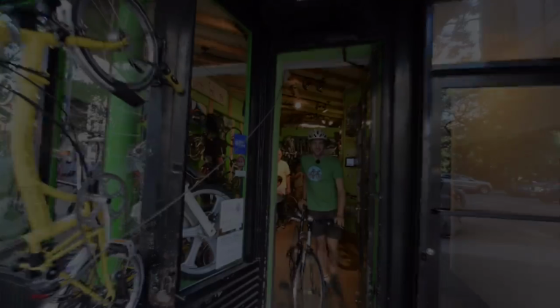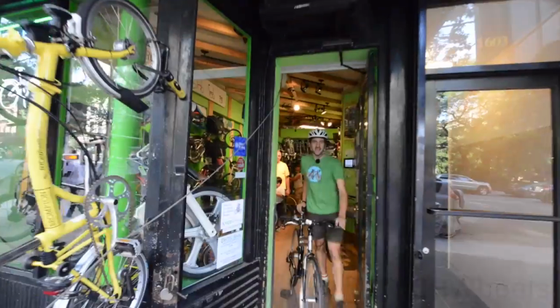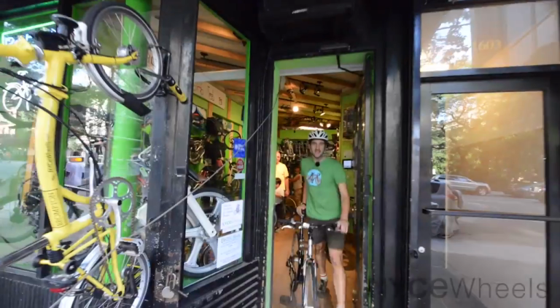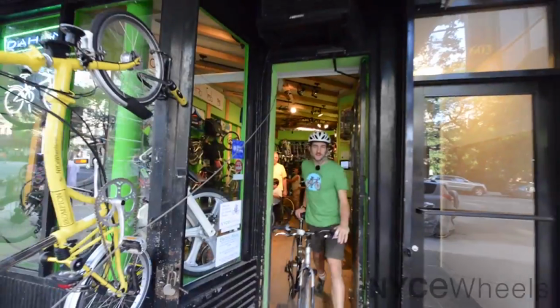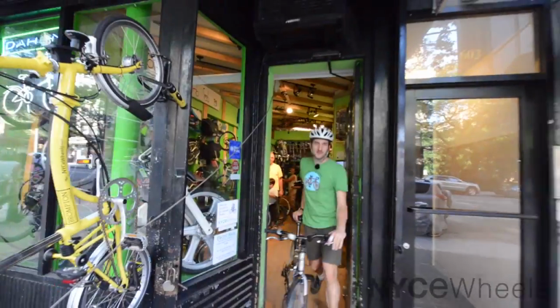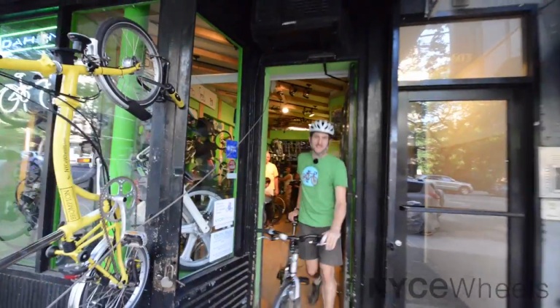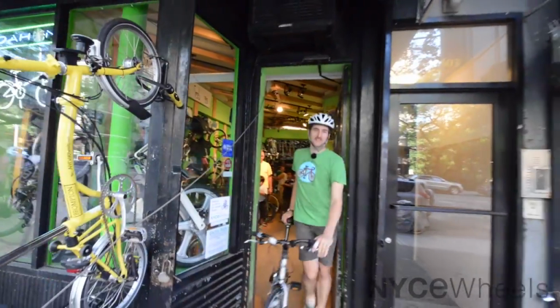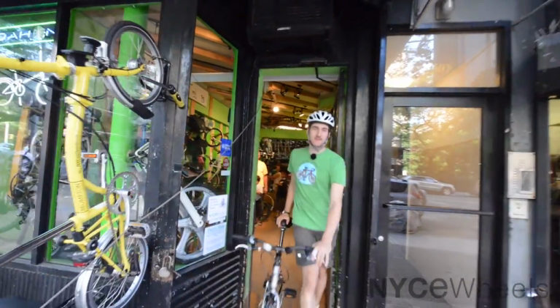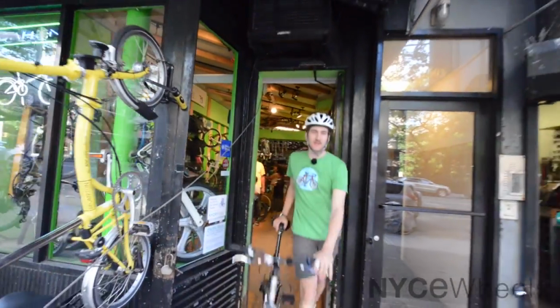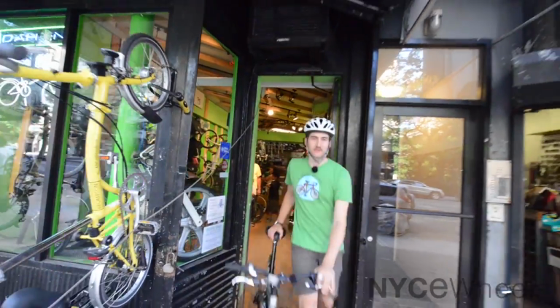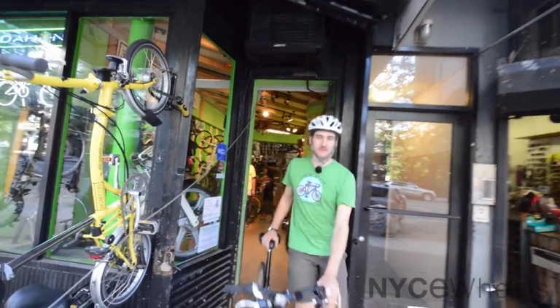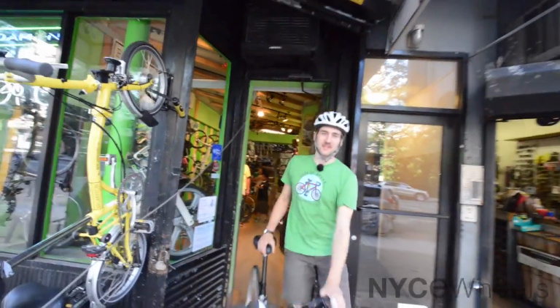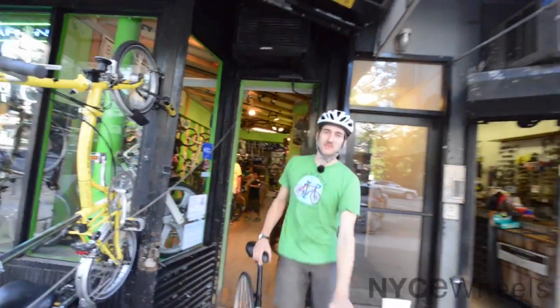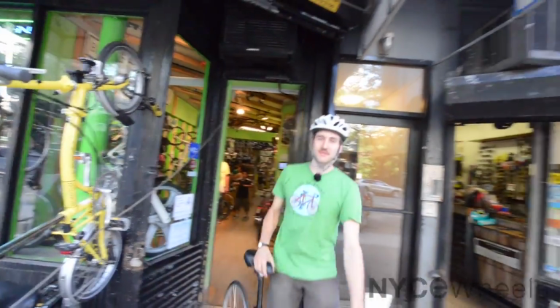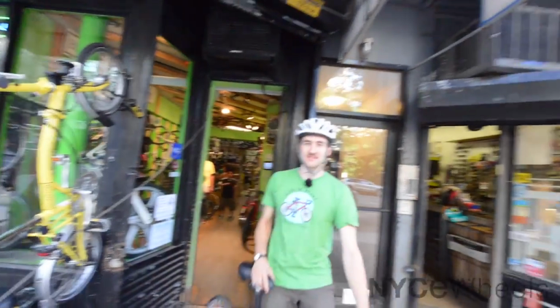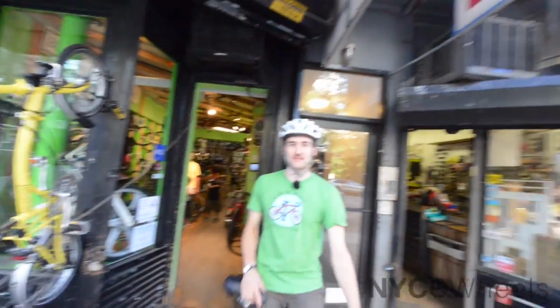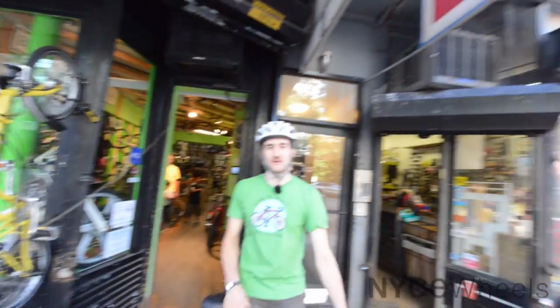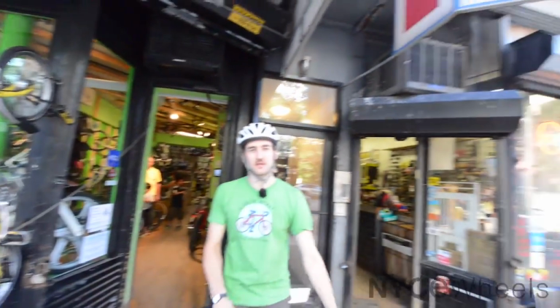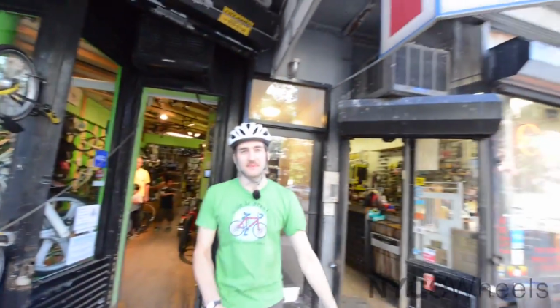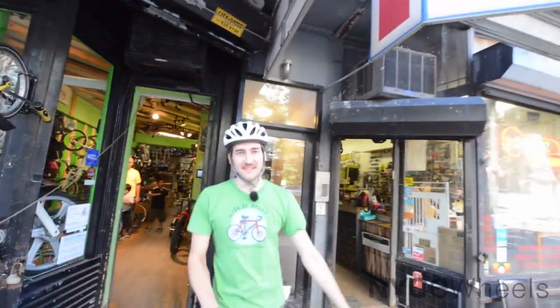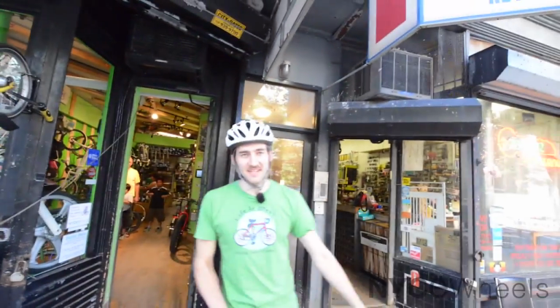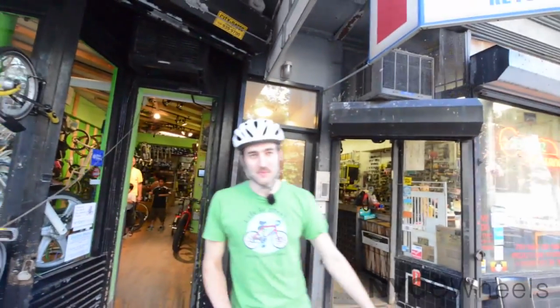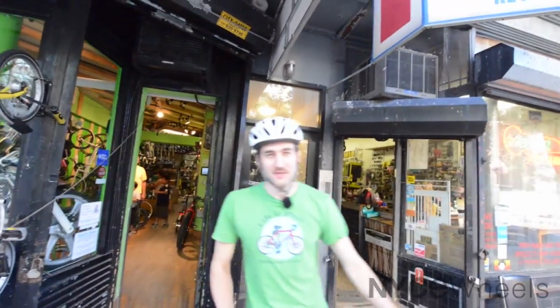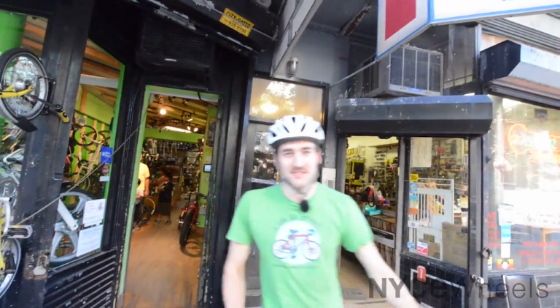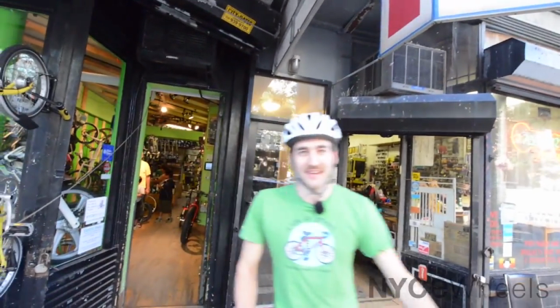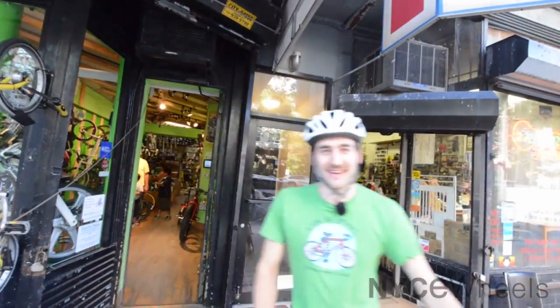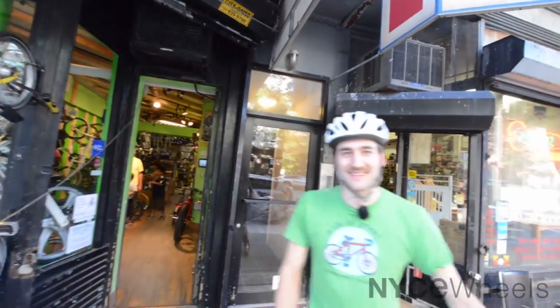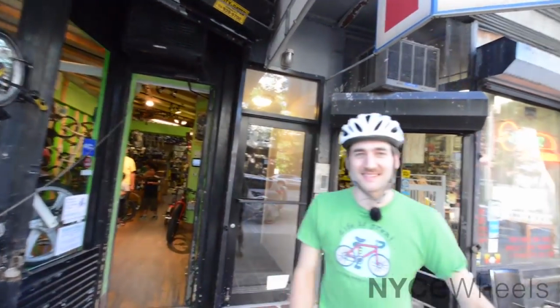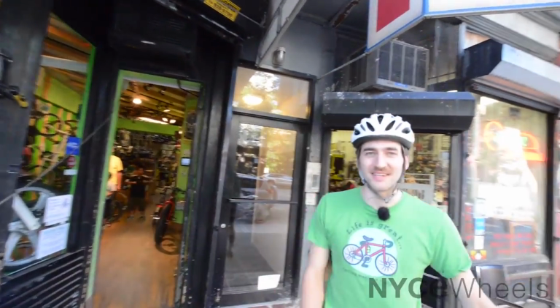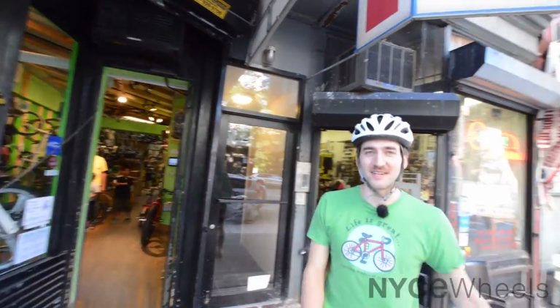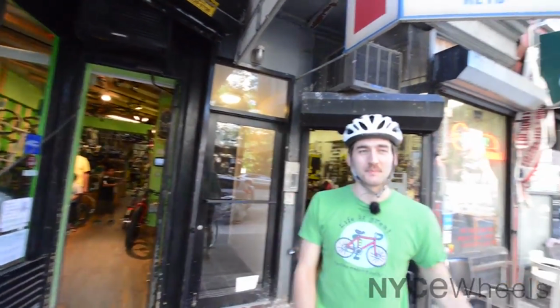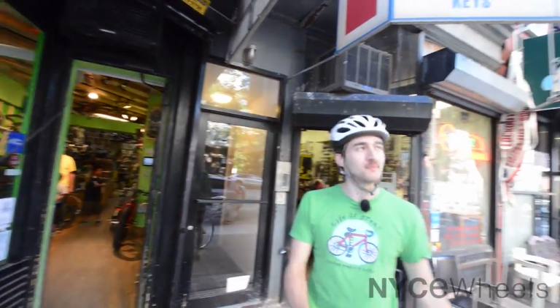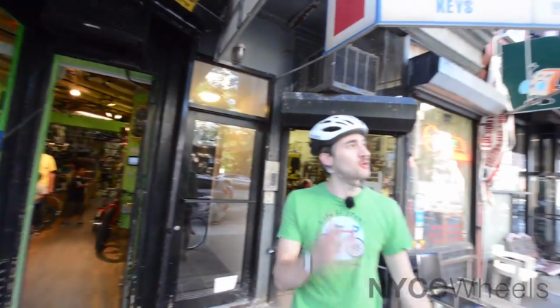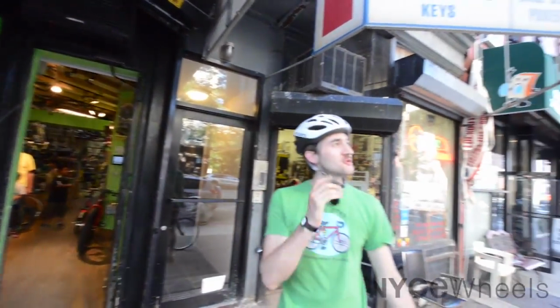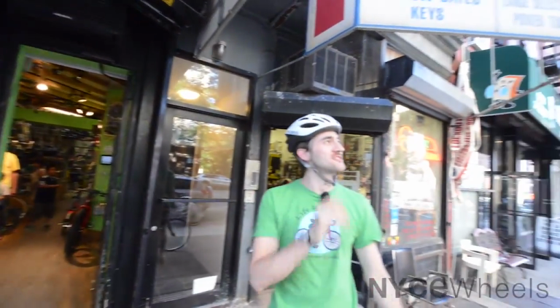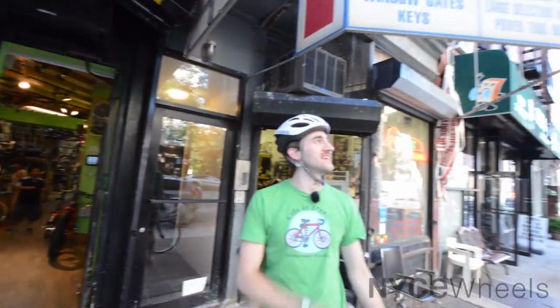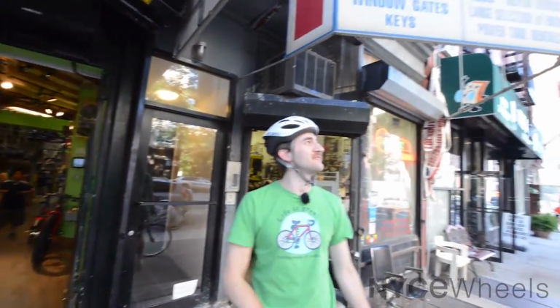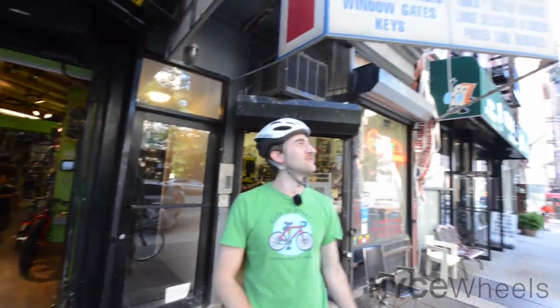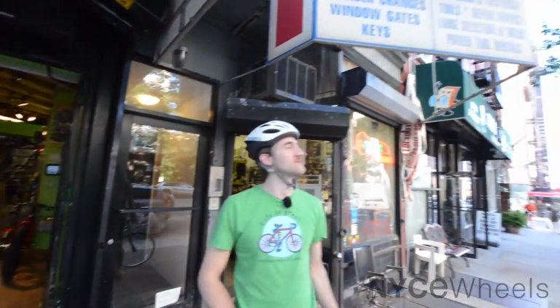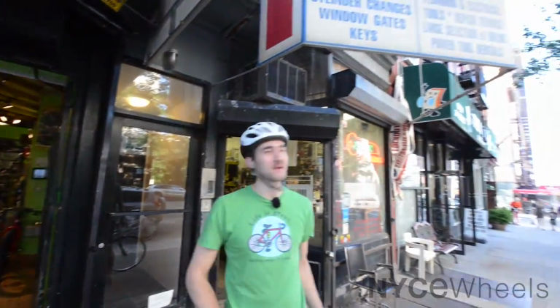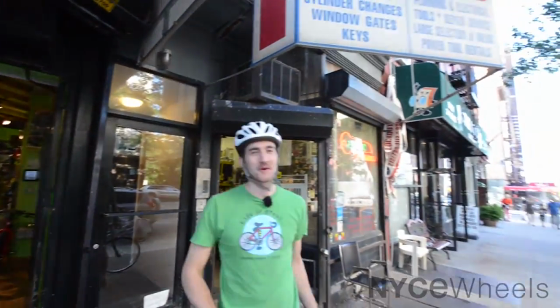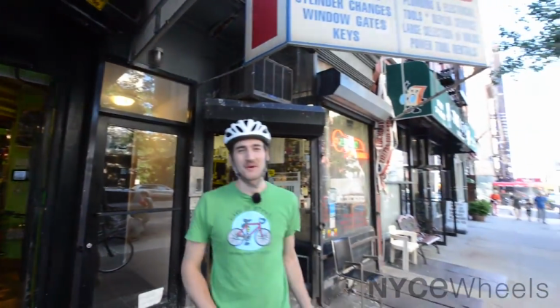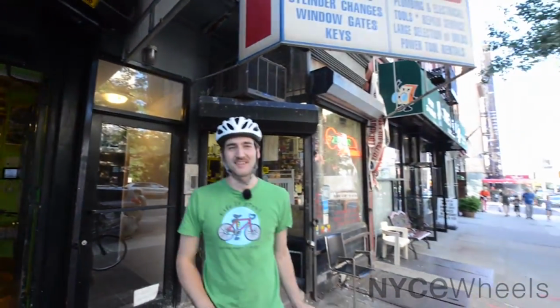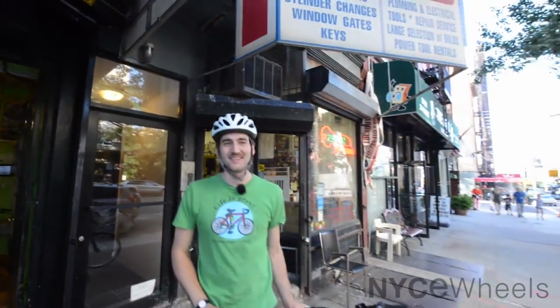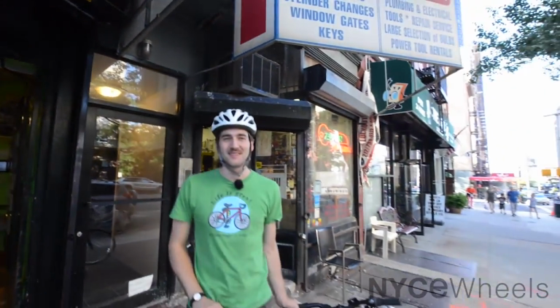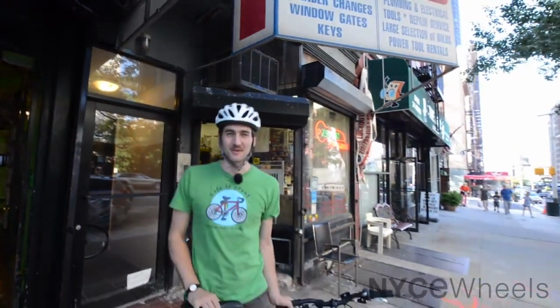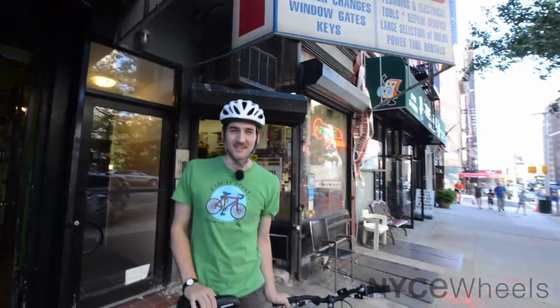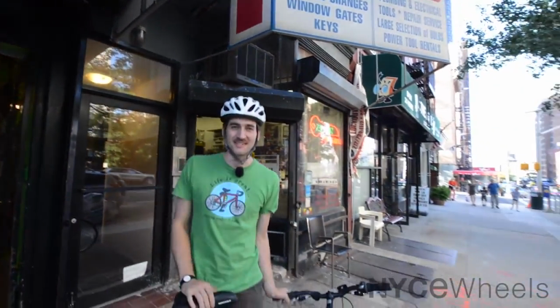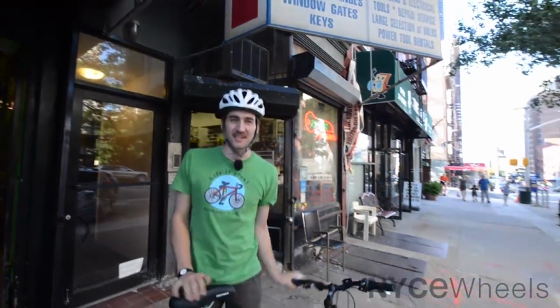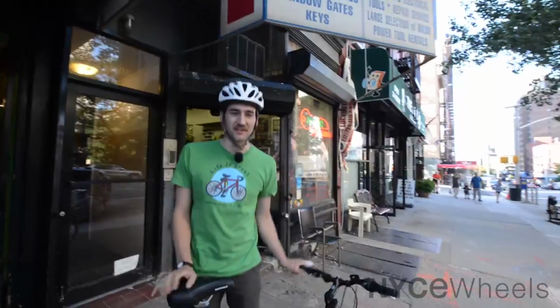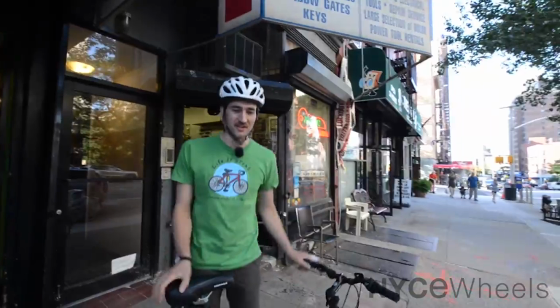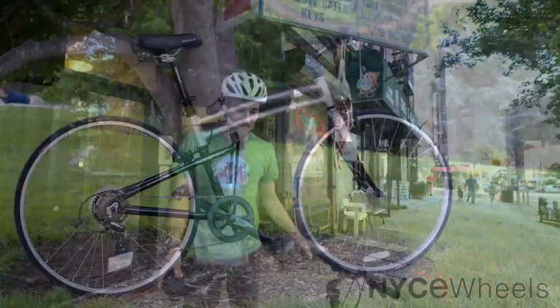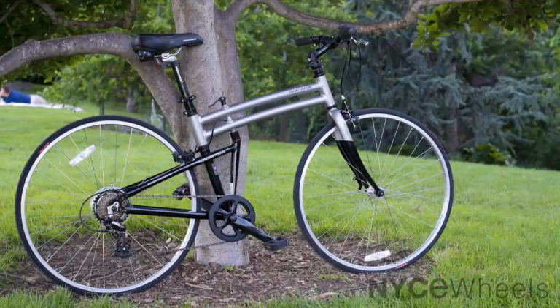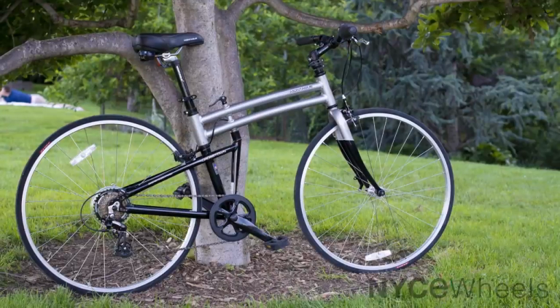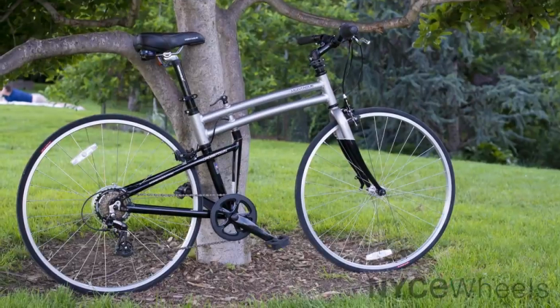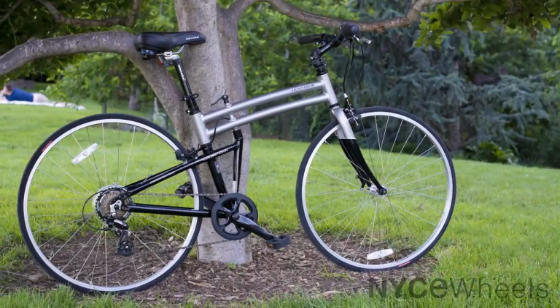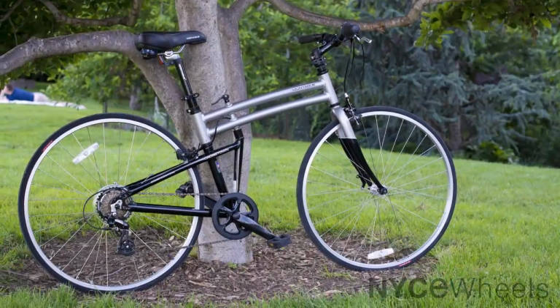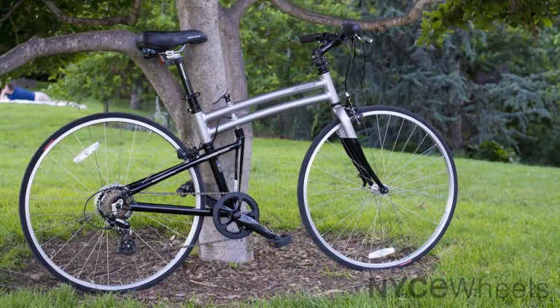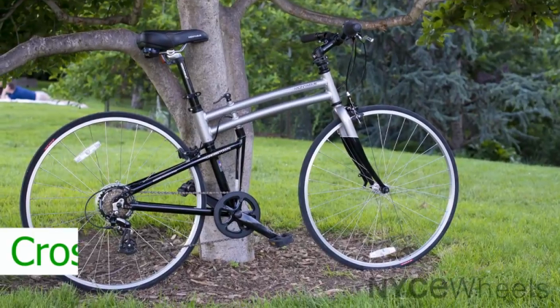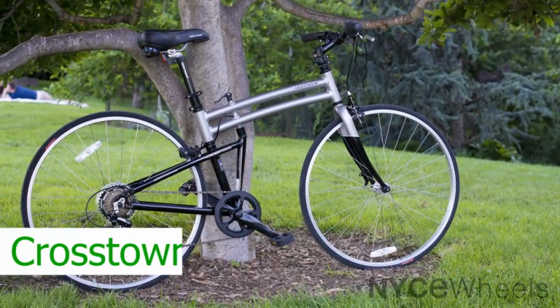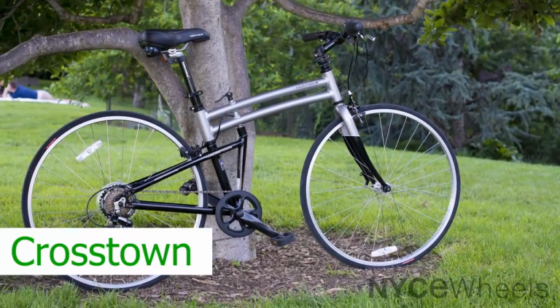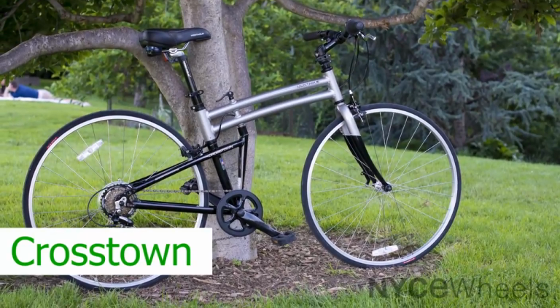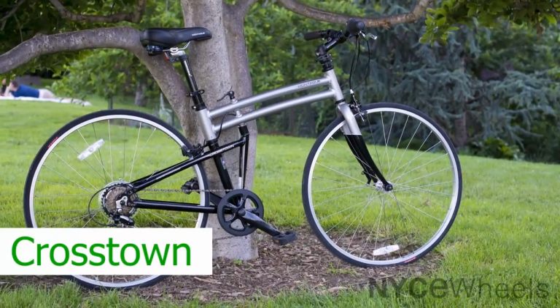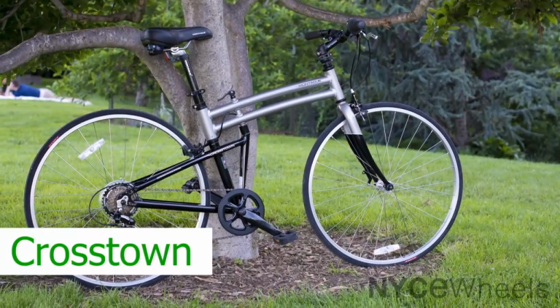Hey folks, this is Peter from Nice Wheels, the folding bike experts, and it's a gorgeous day — first one in a while. We're going to take out the Montague Crosstown.